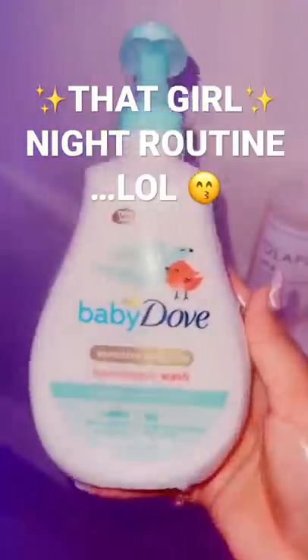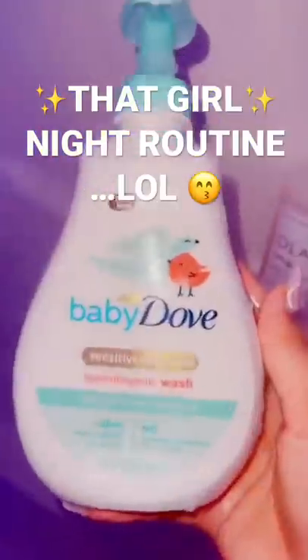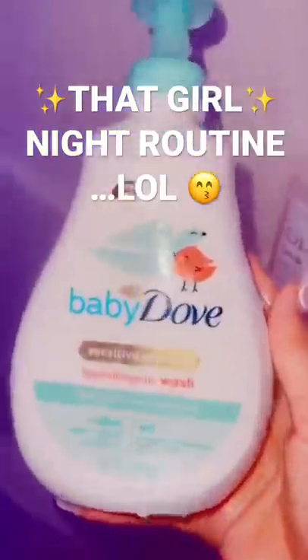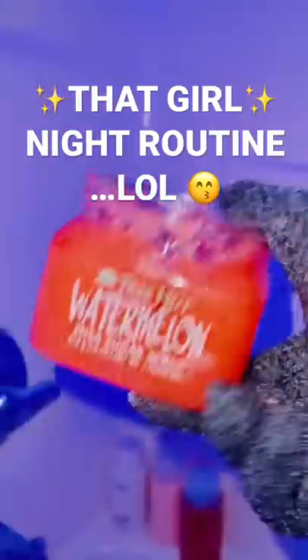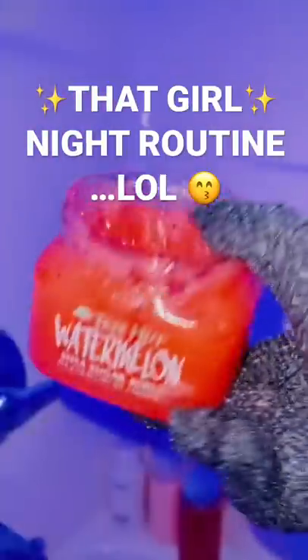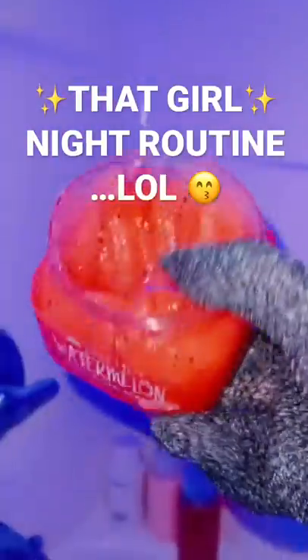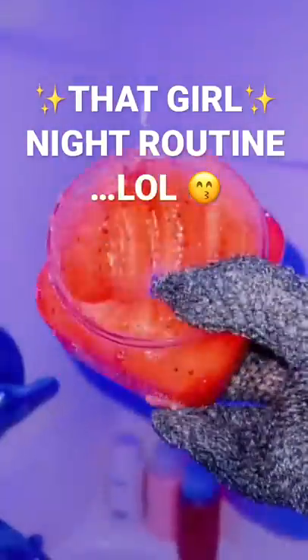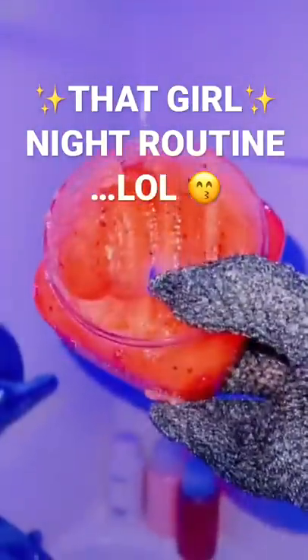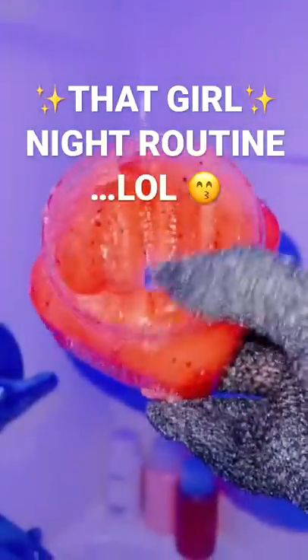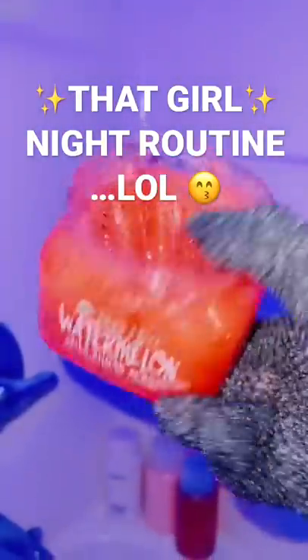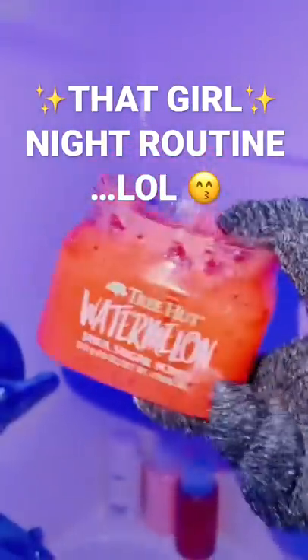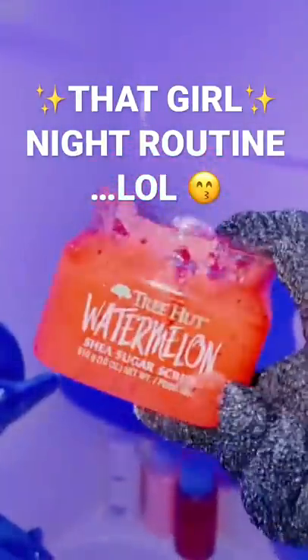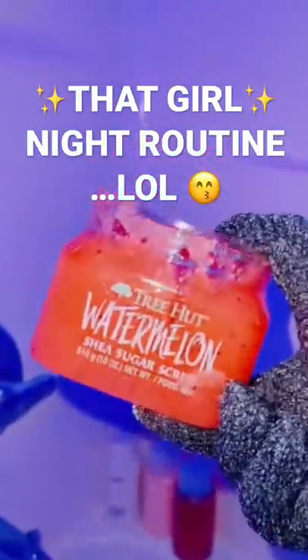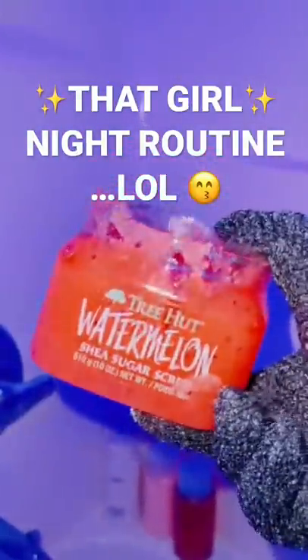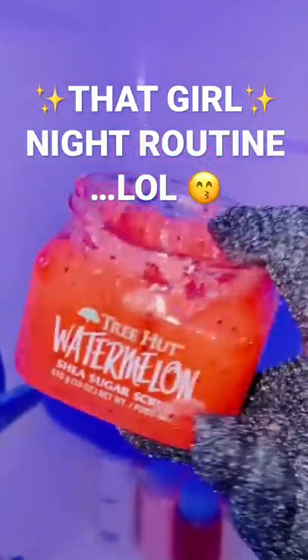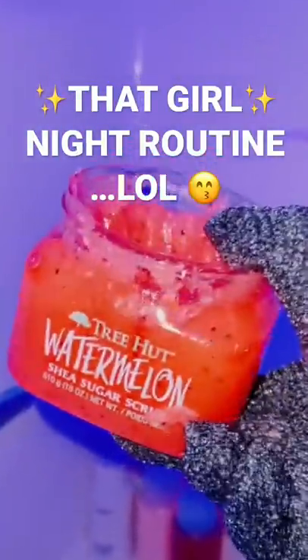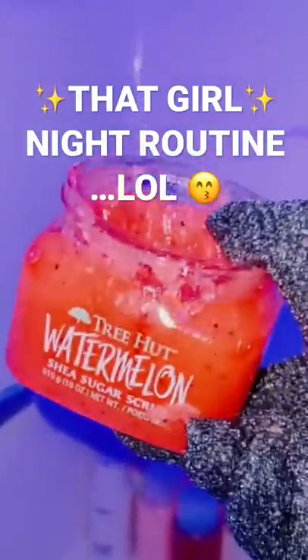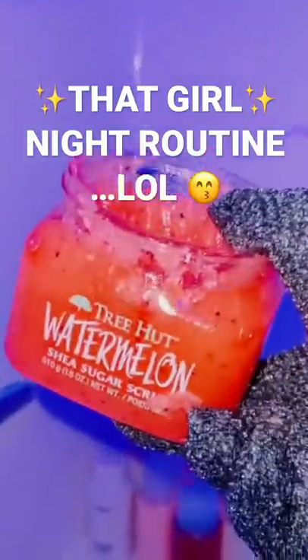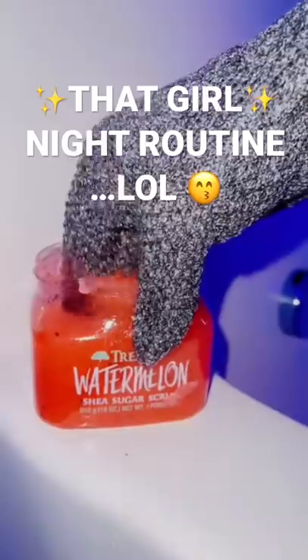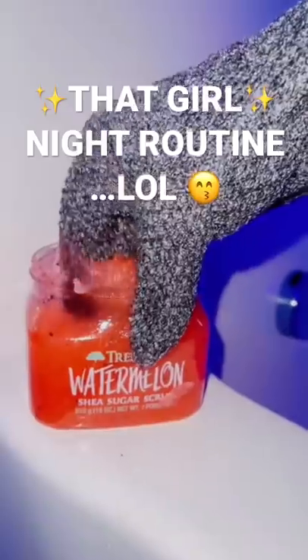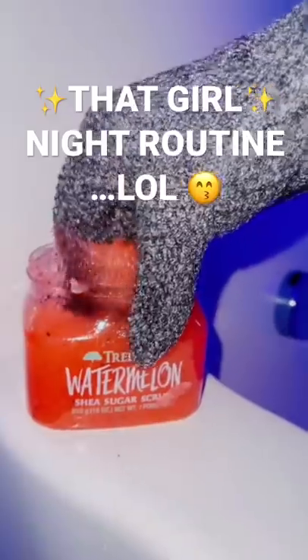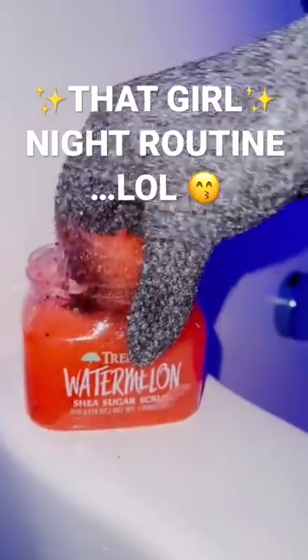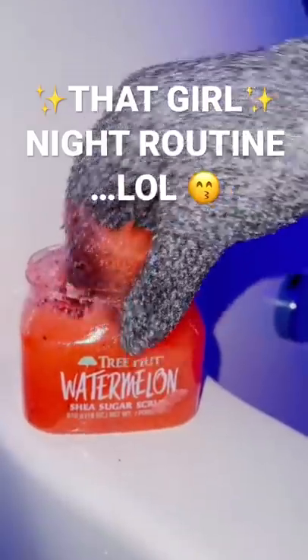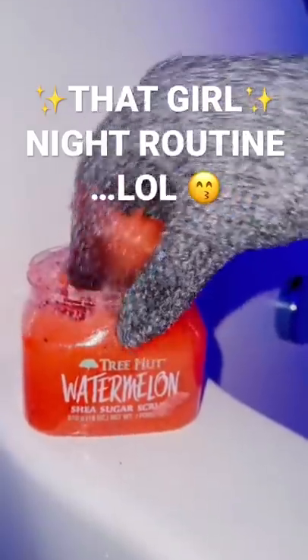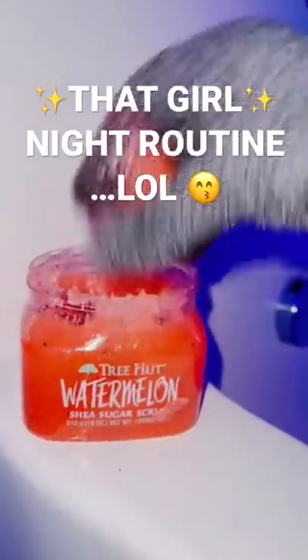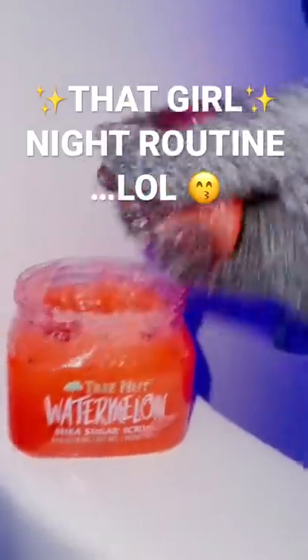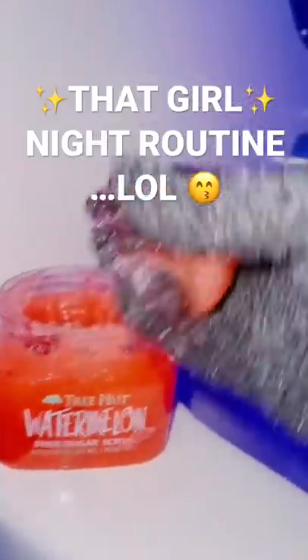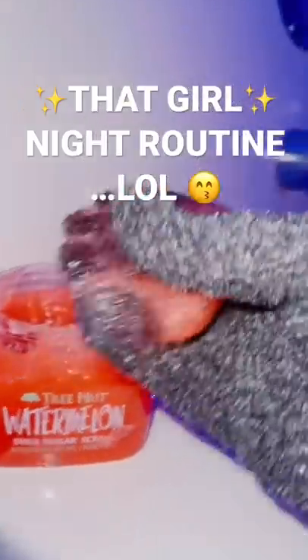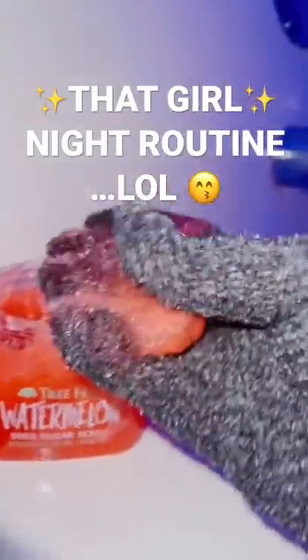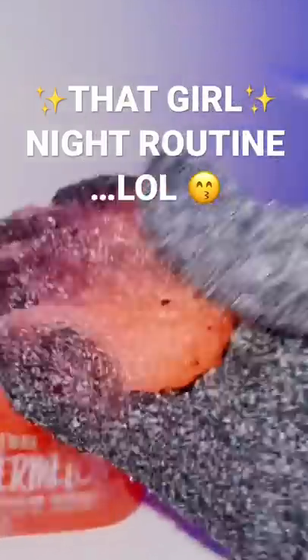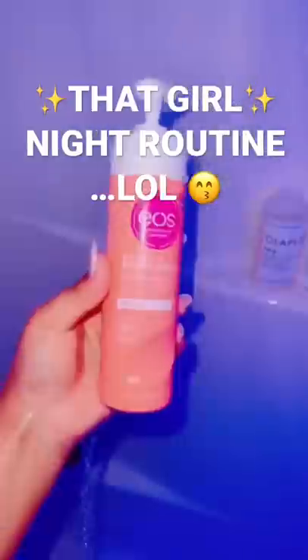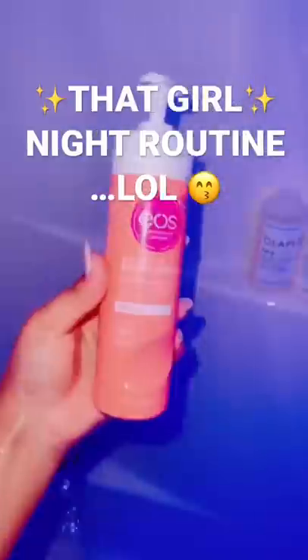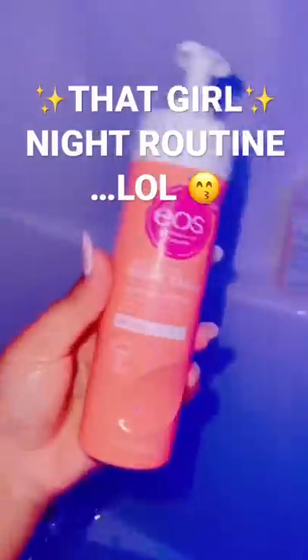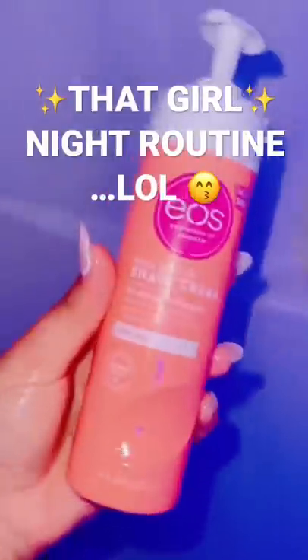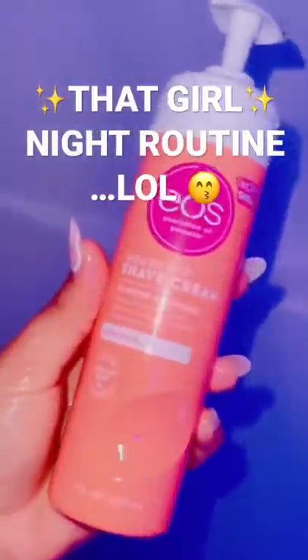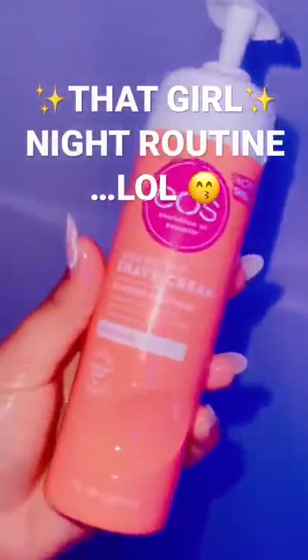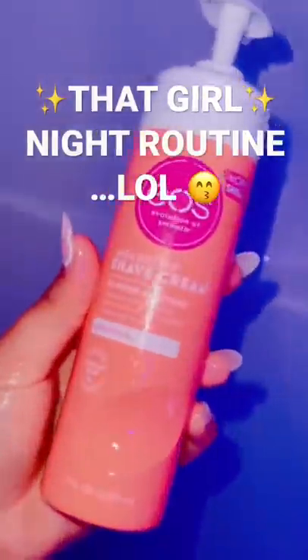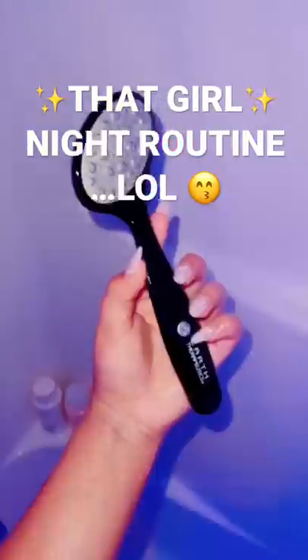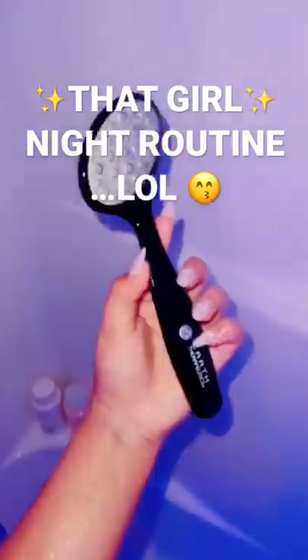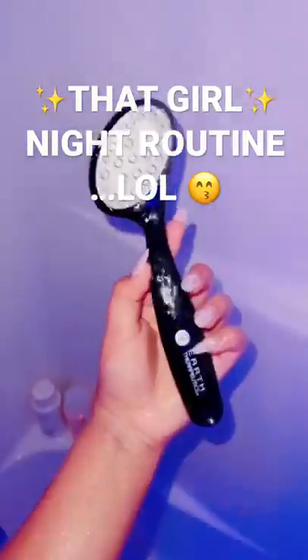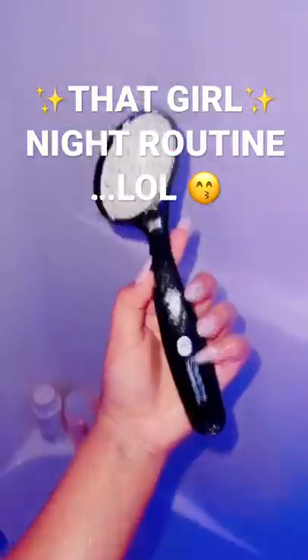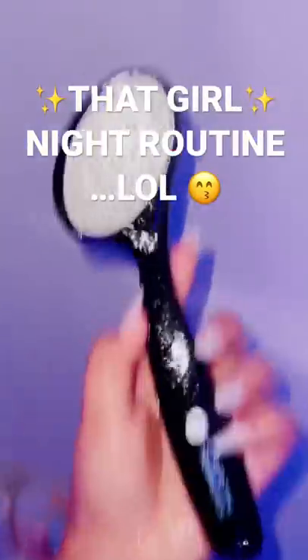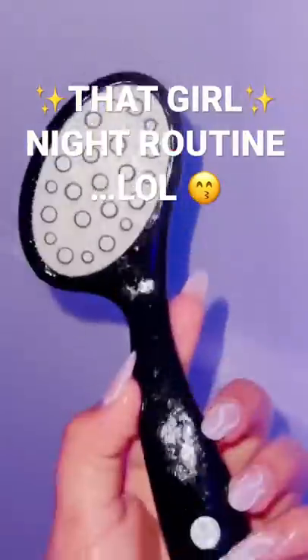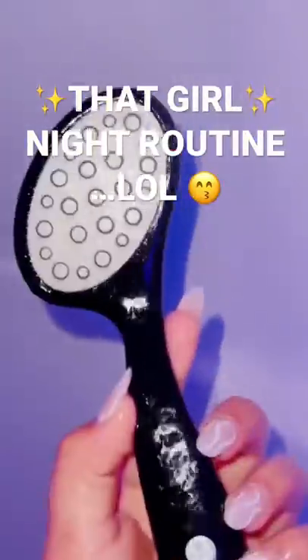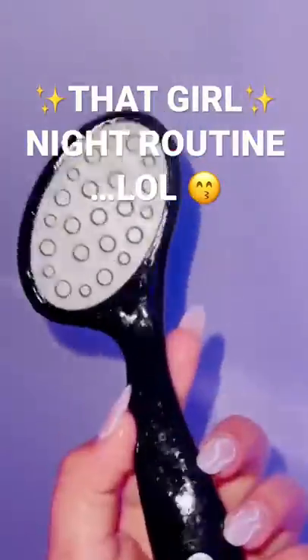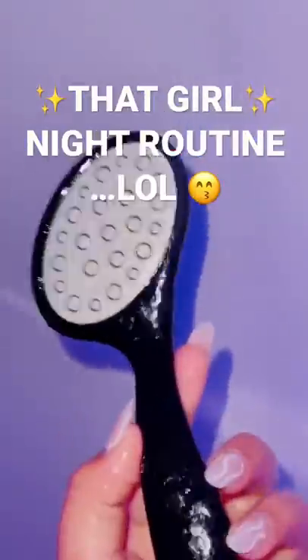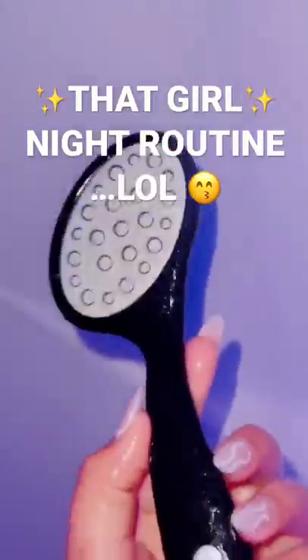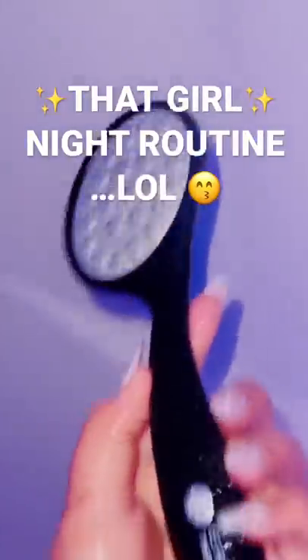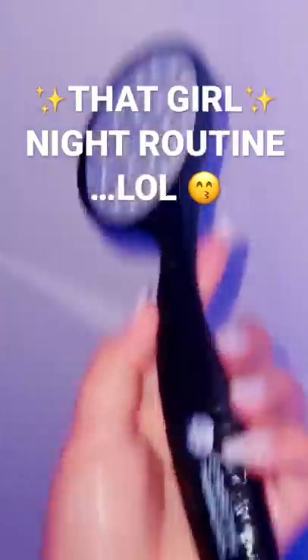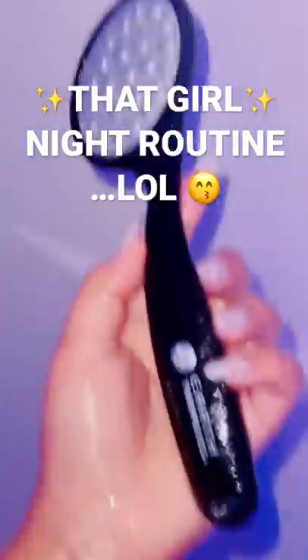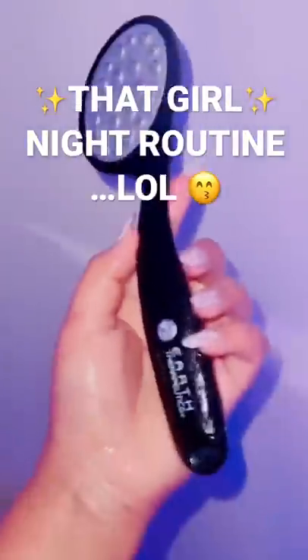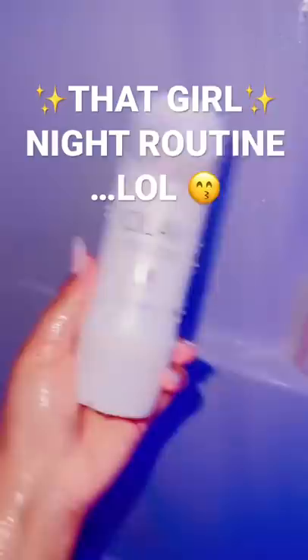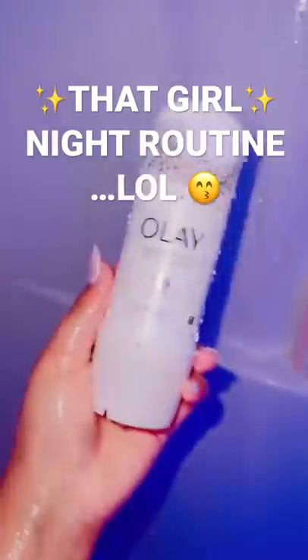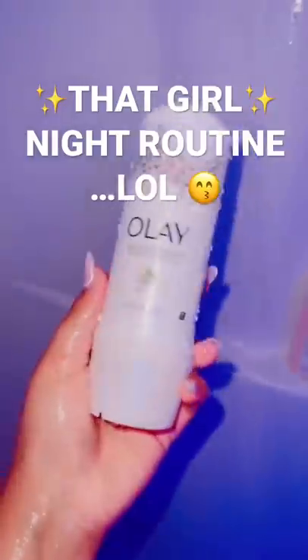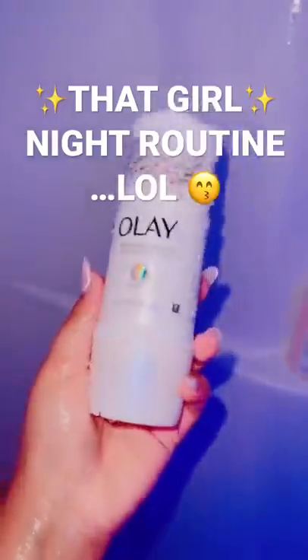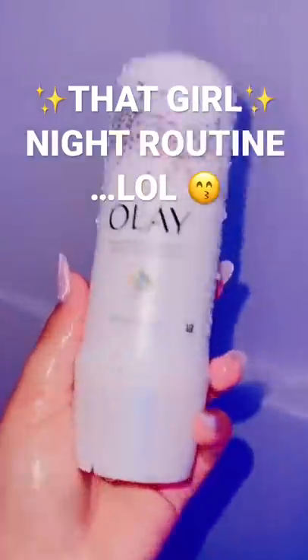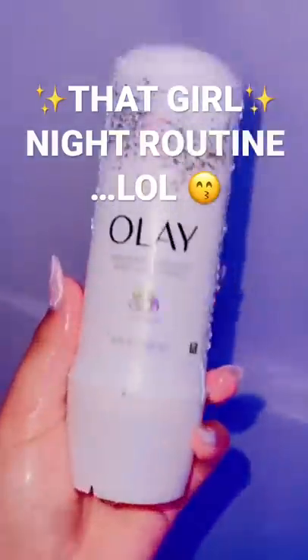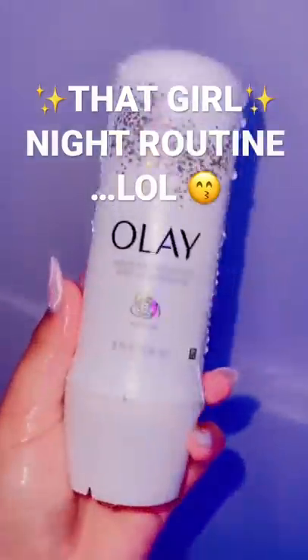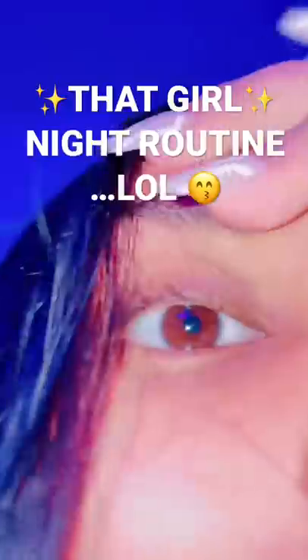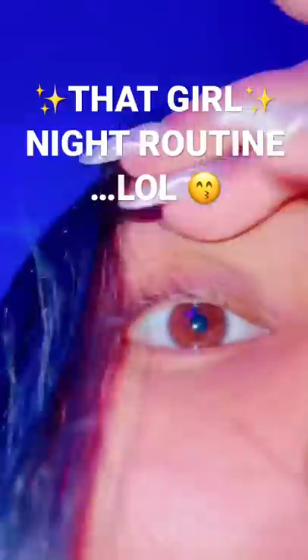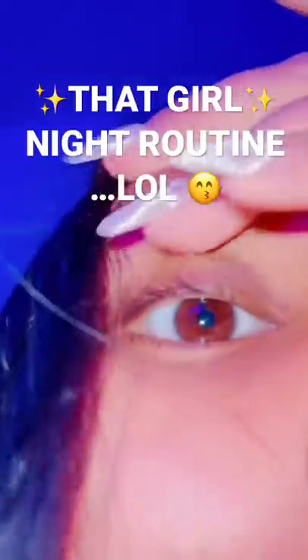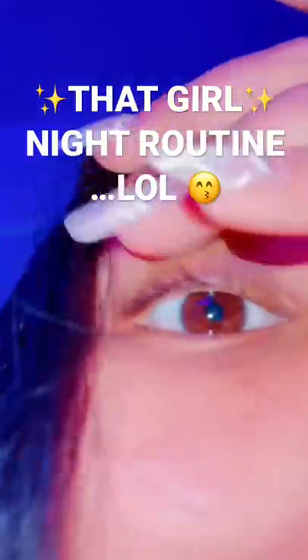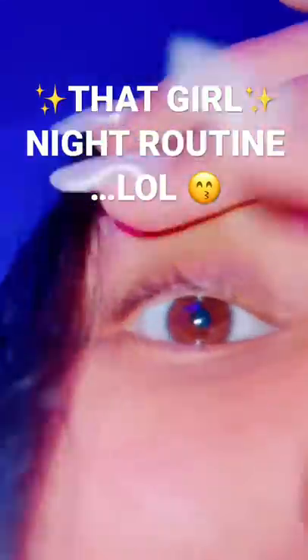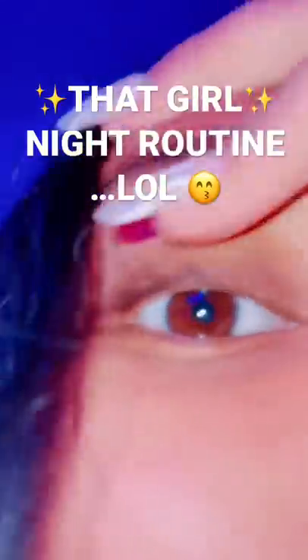Now I'm gonna exfoliate — this stuff is so good, I feel like it works better when you use the glove. Time to shave. This is the best for getting dead skin off your feet. Body conditioner.